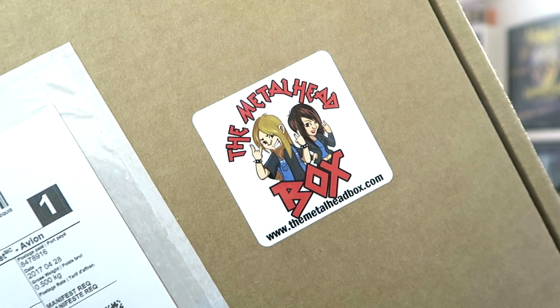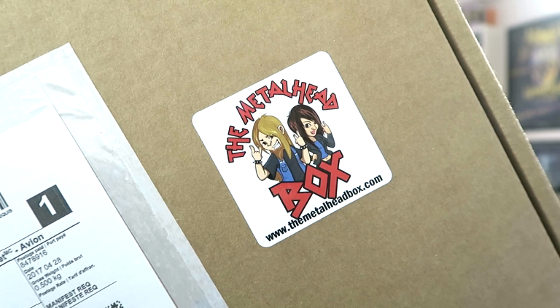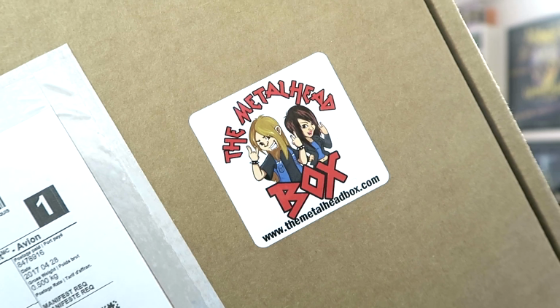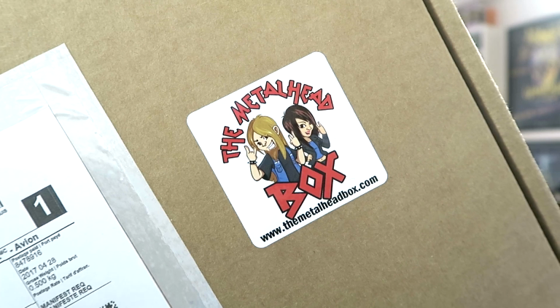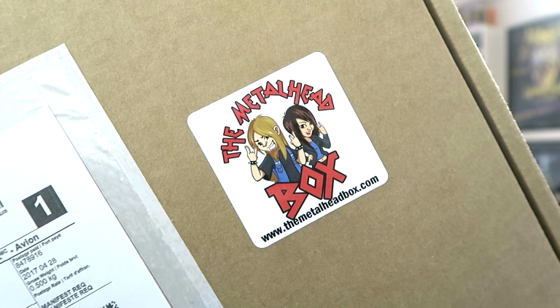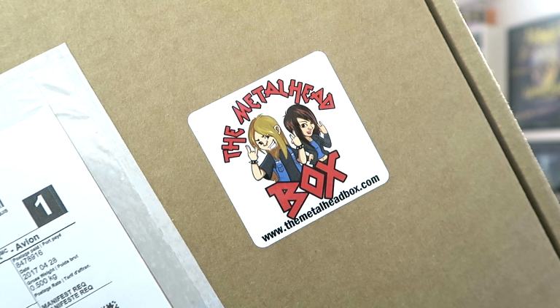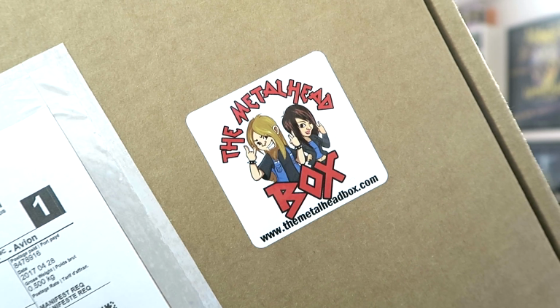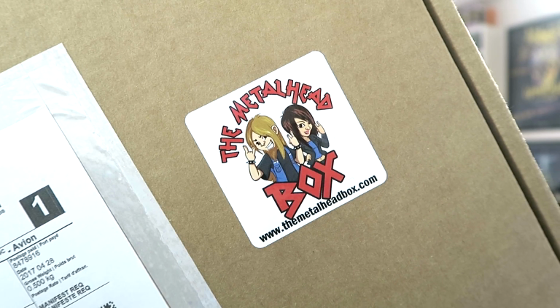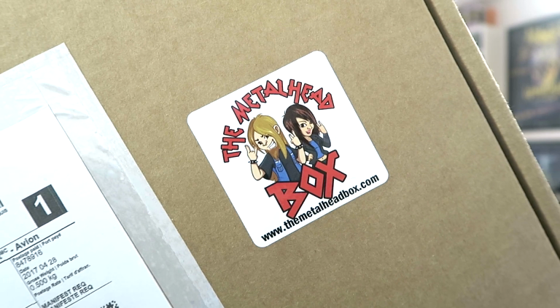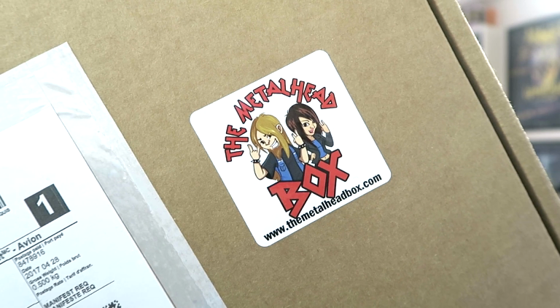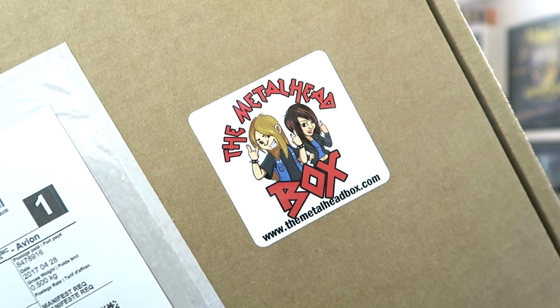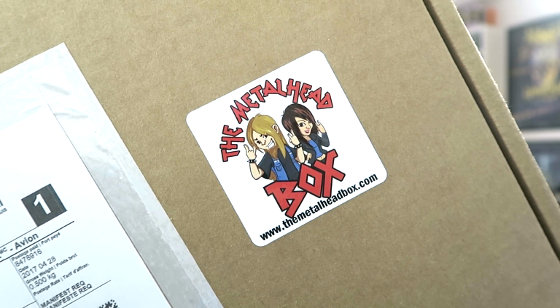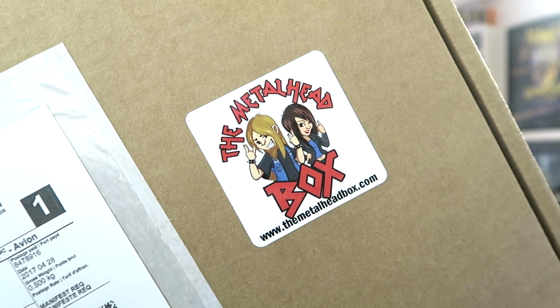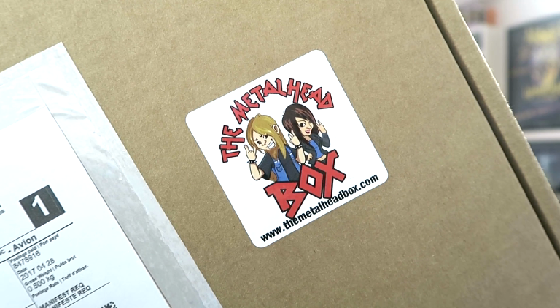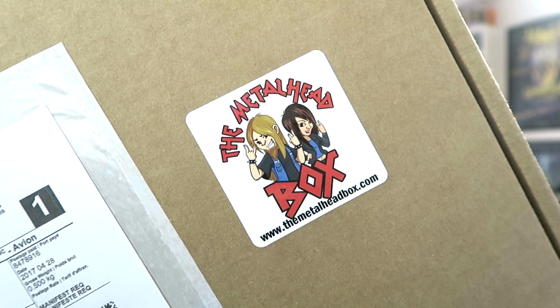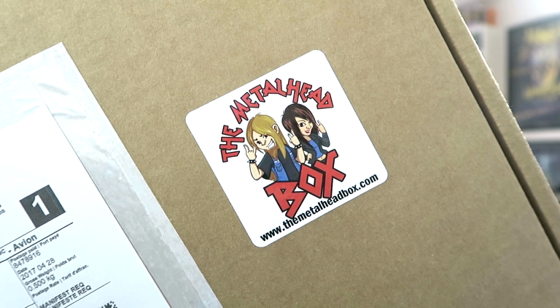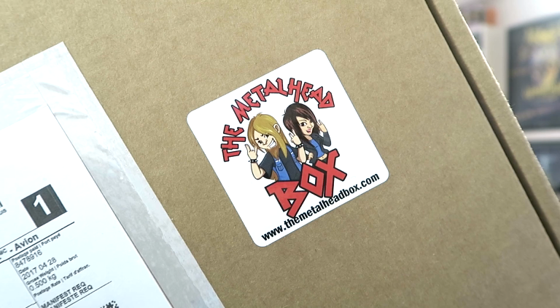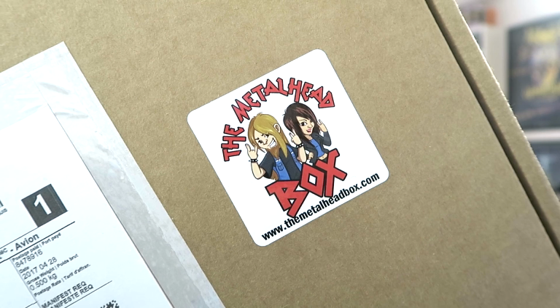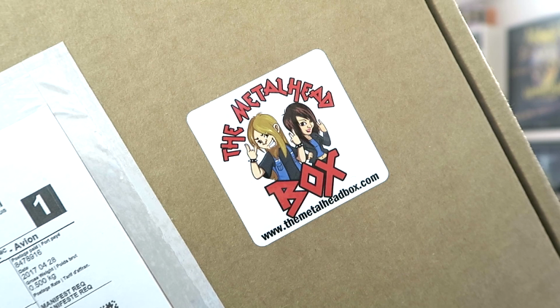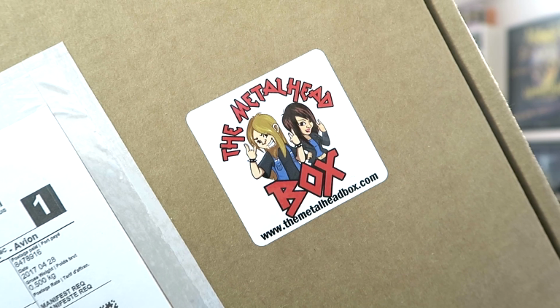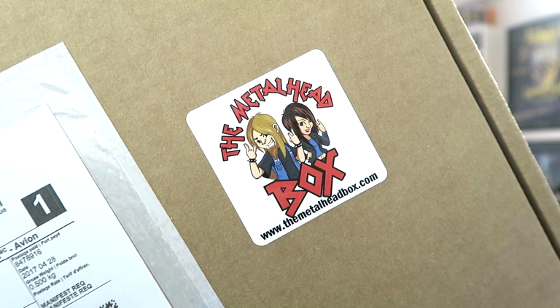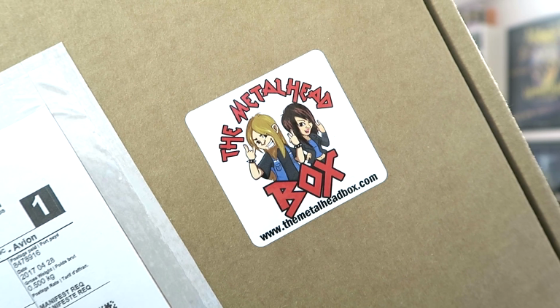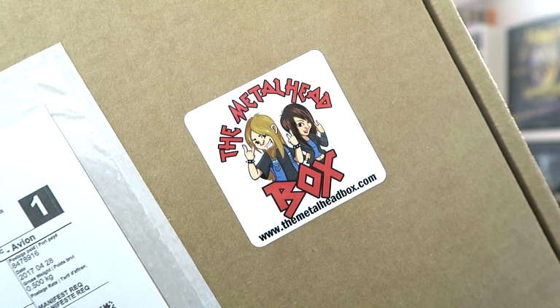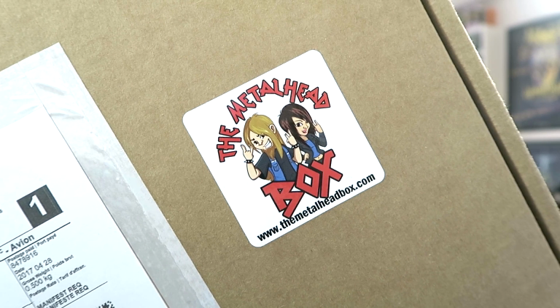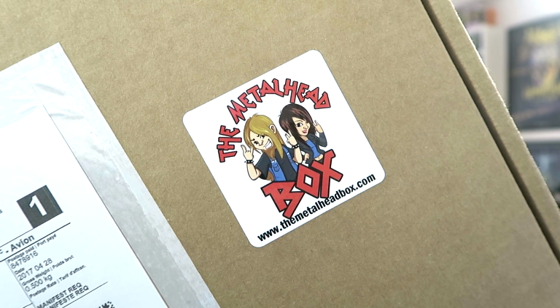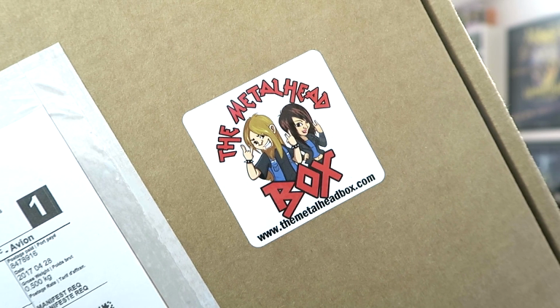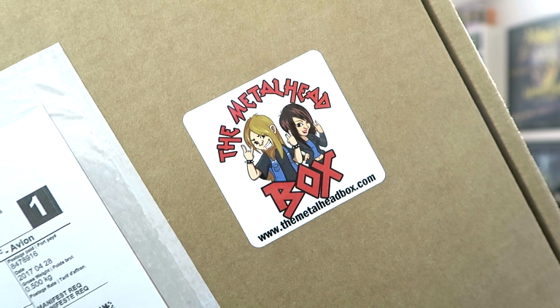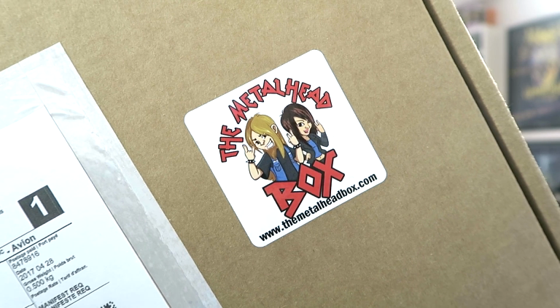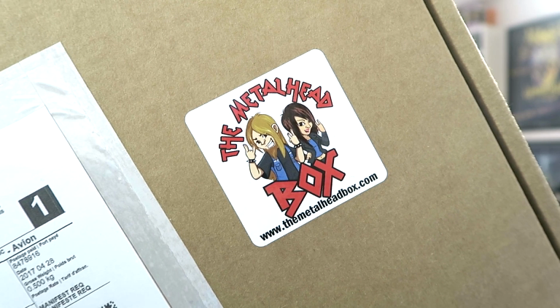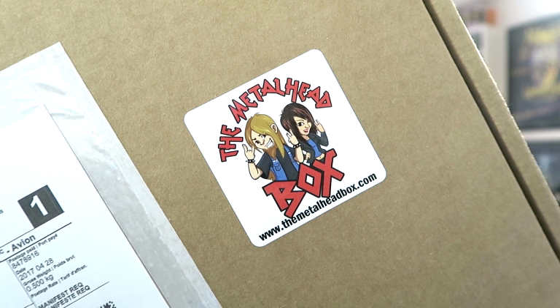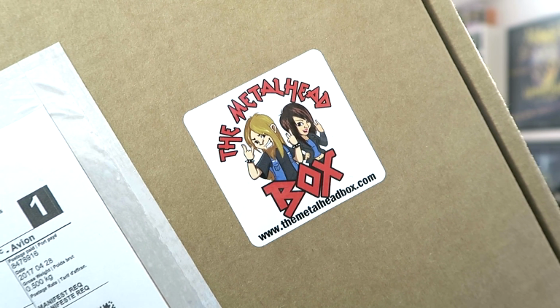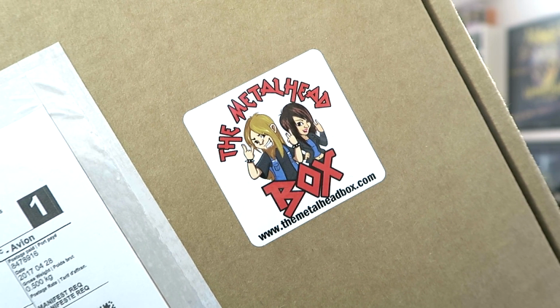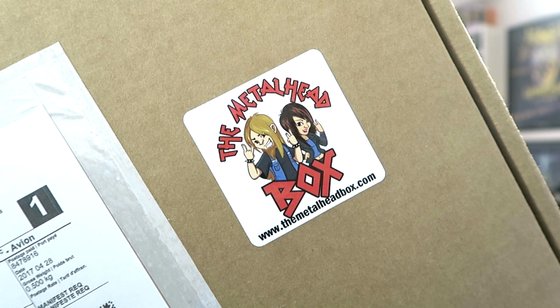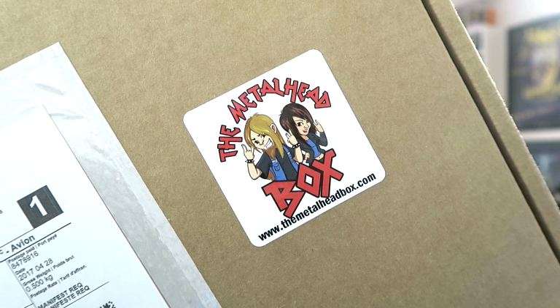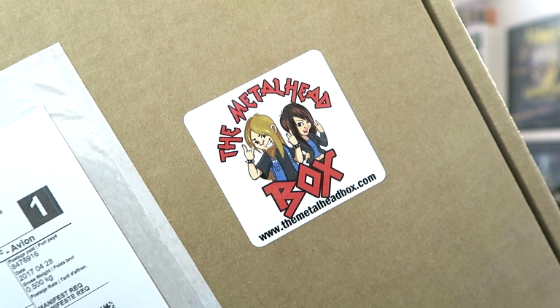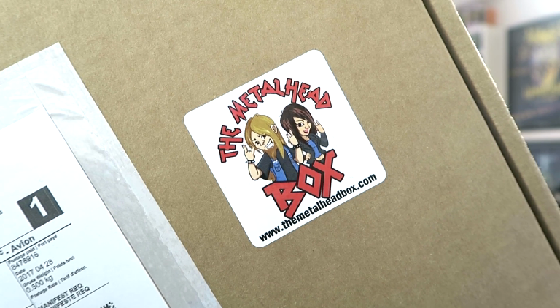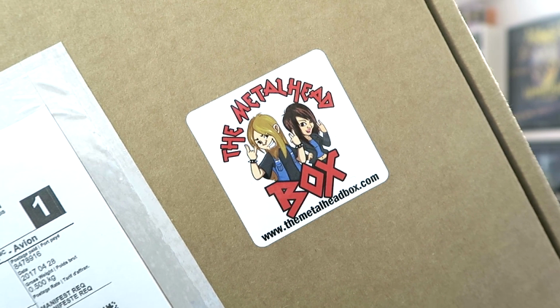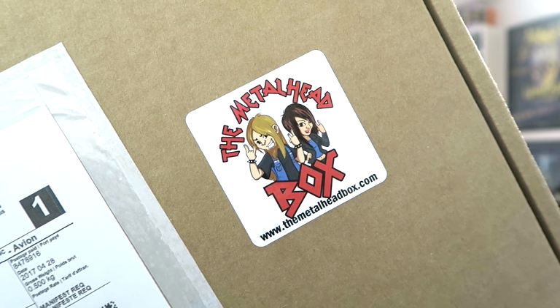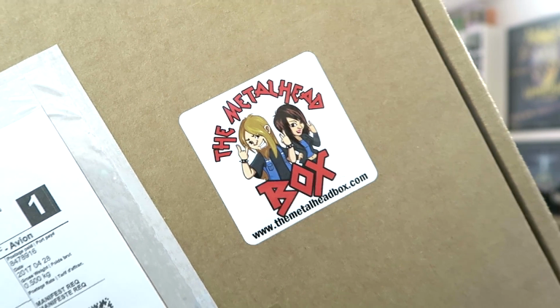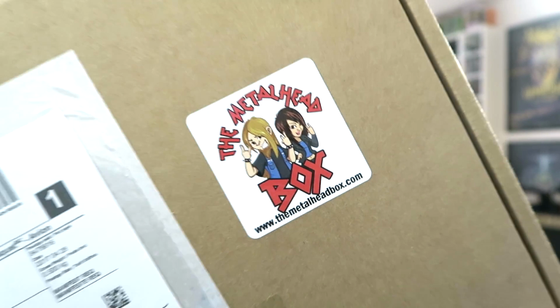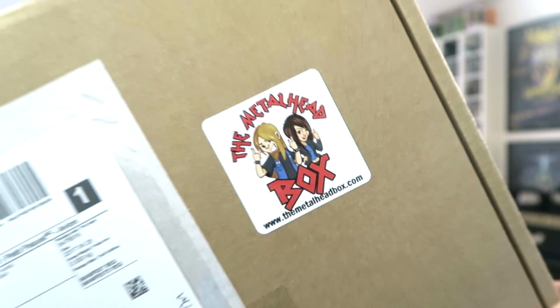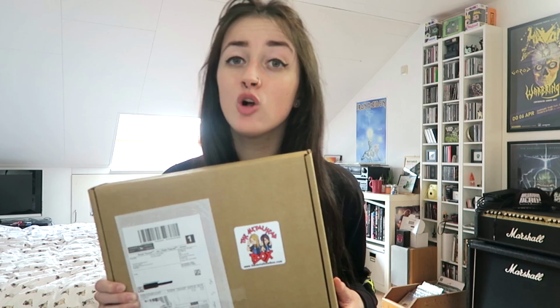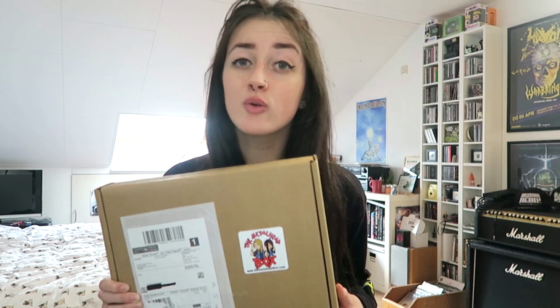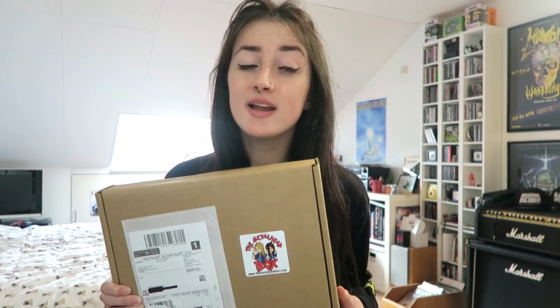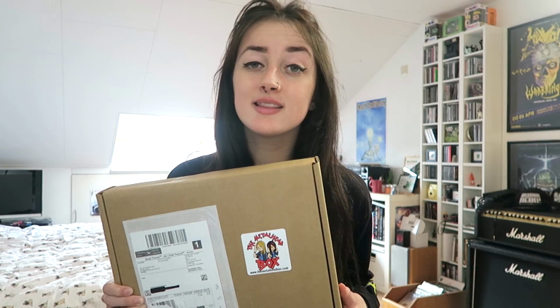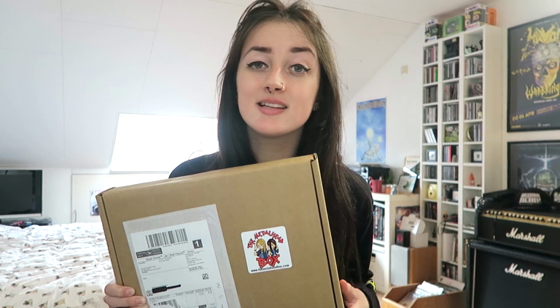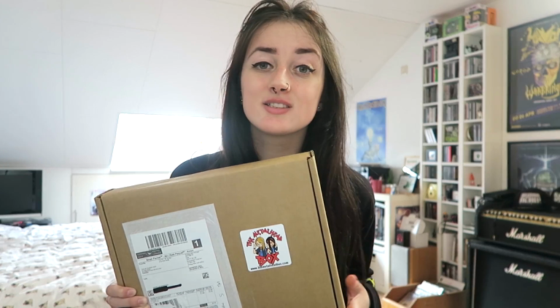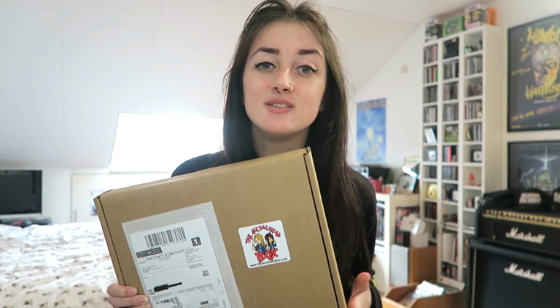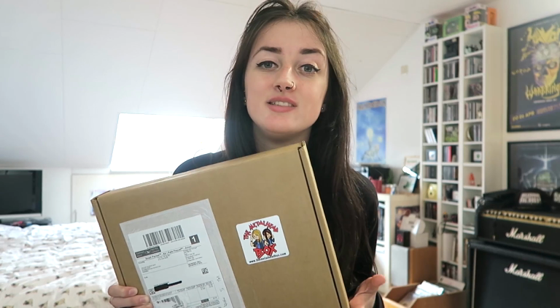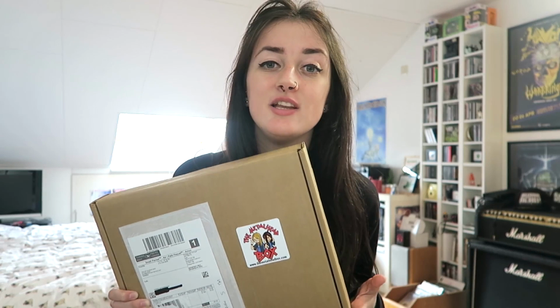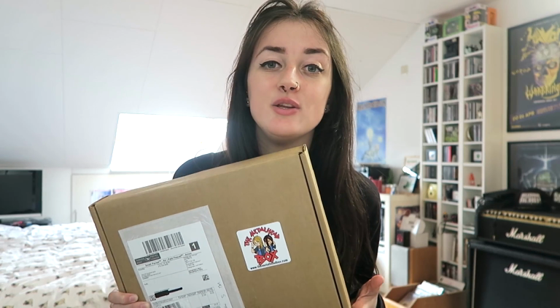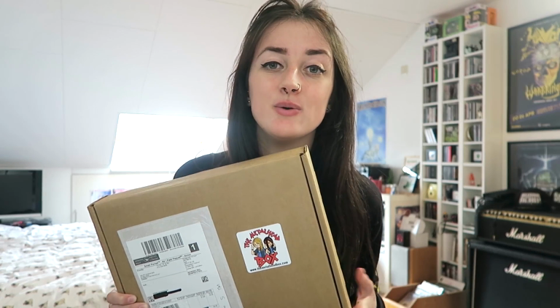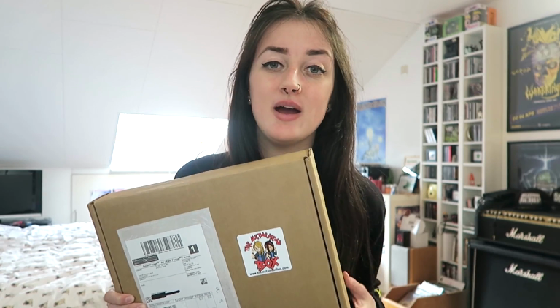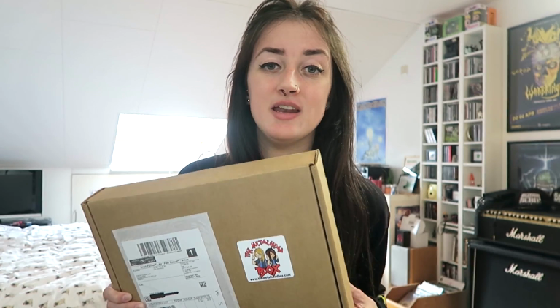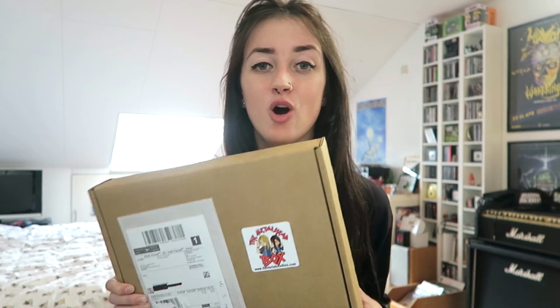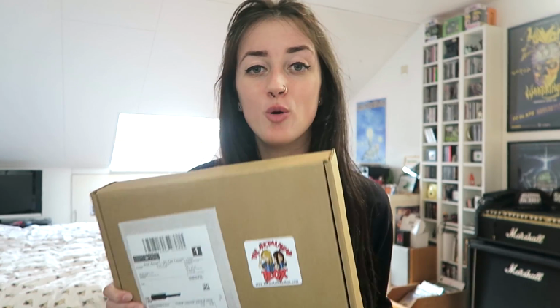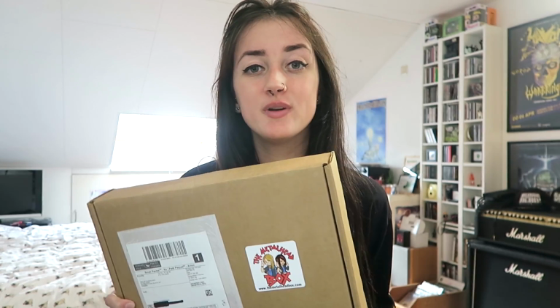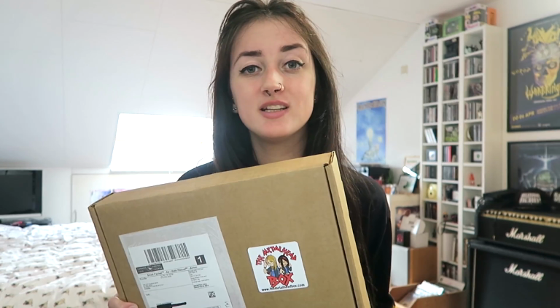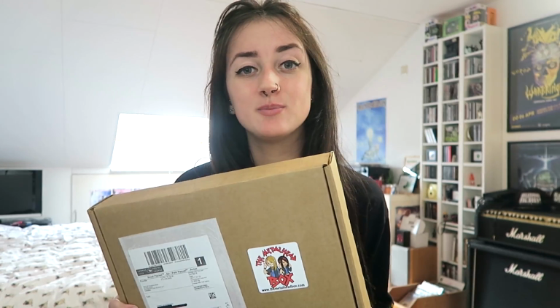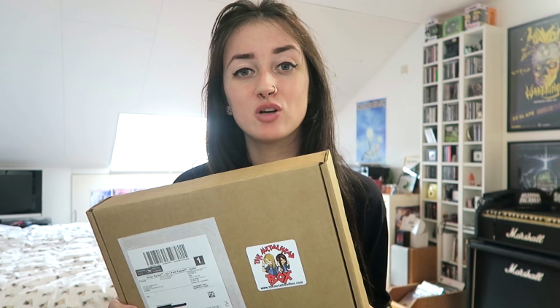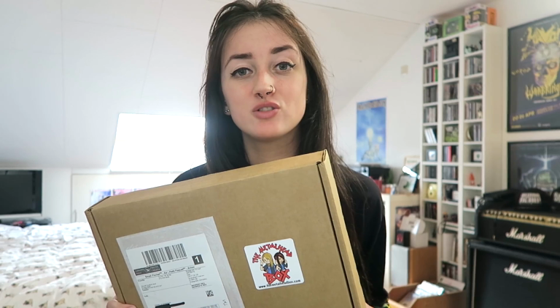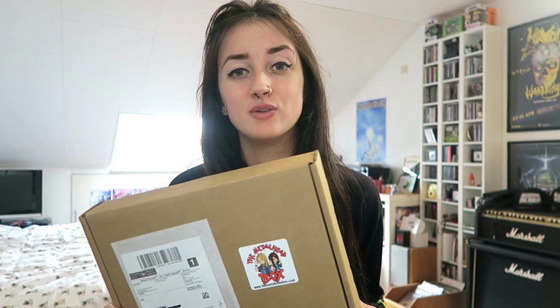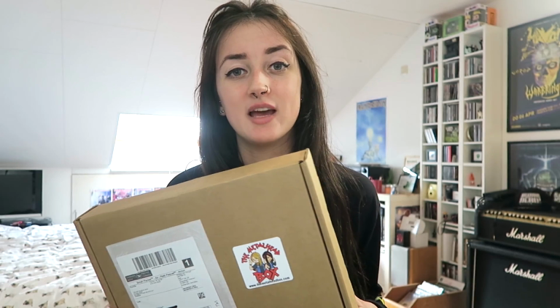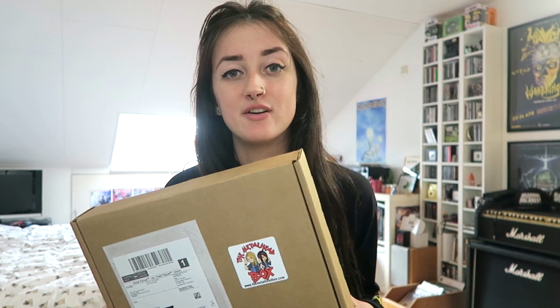This is what the box looks like and it has a sticker with their logo on the front. All right, let's continue and open this box together.